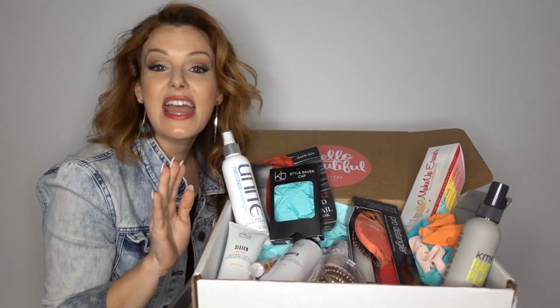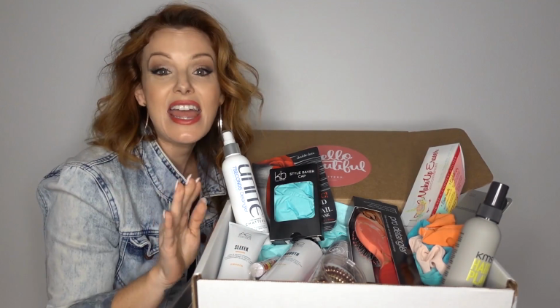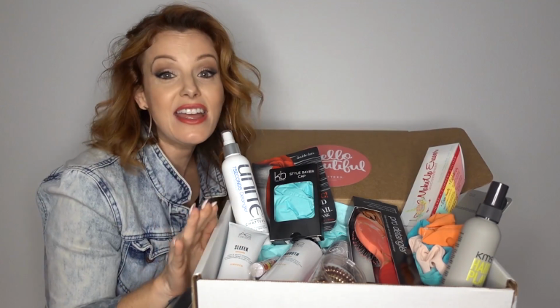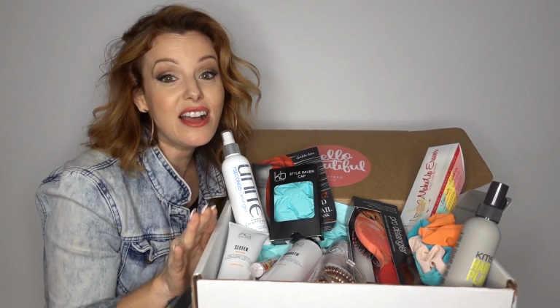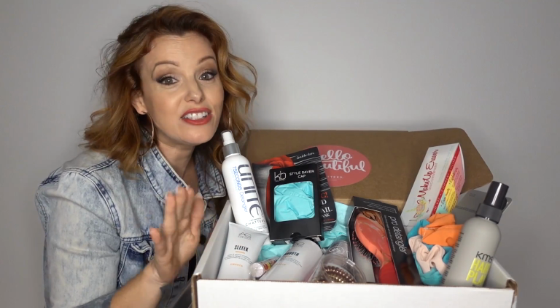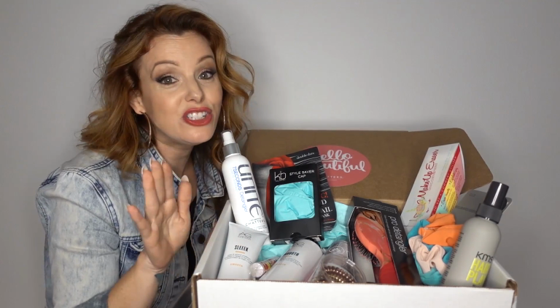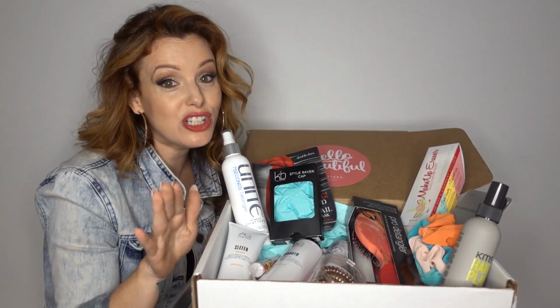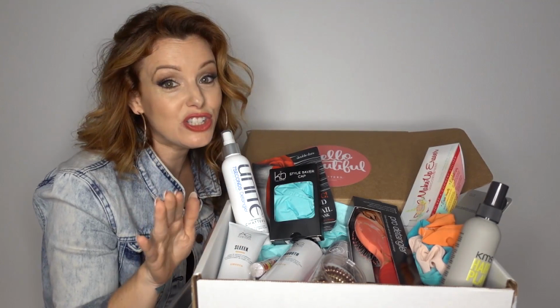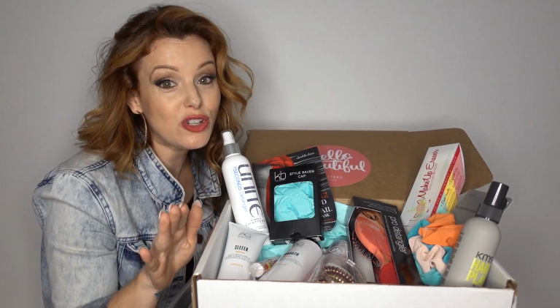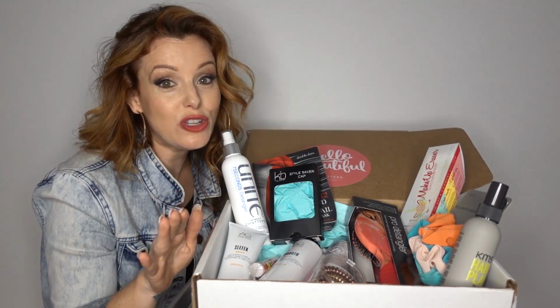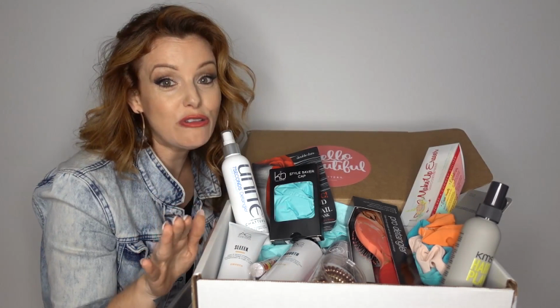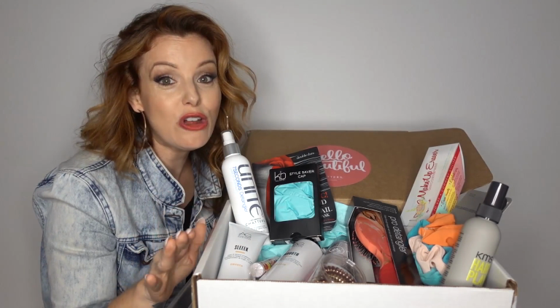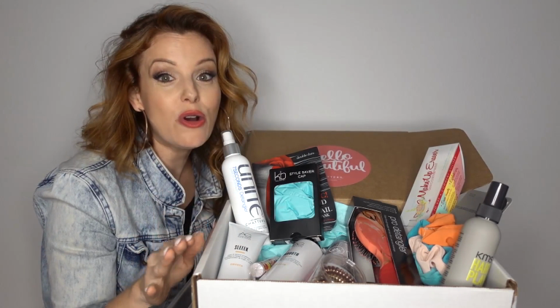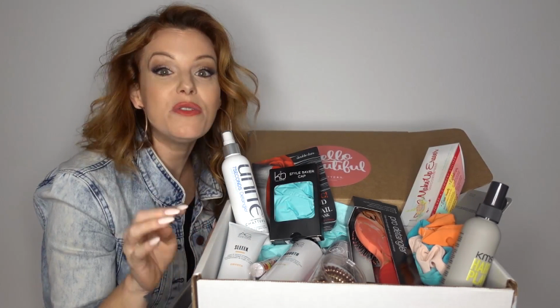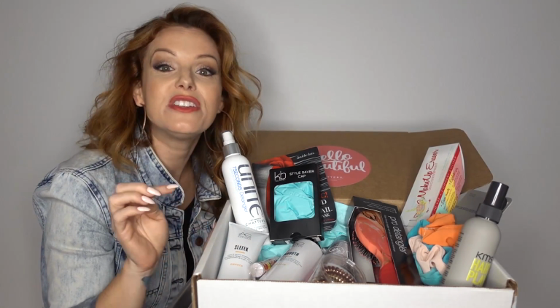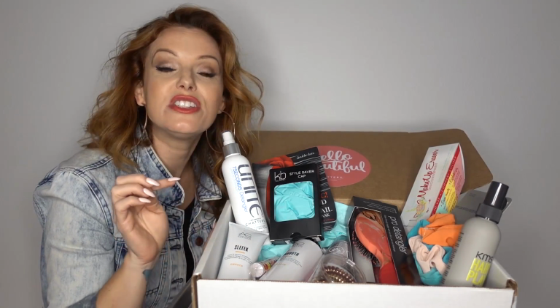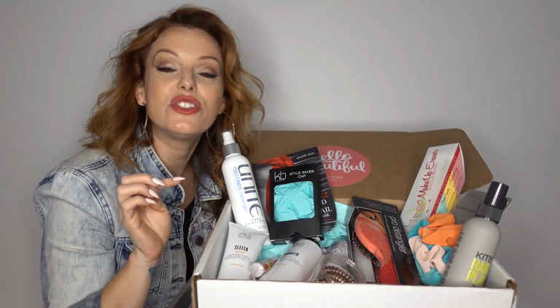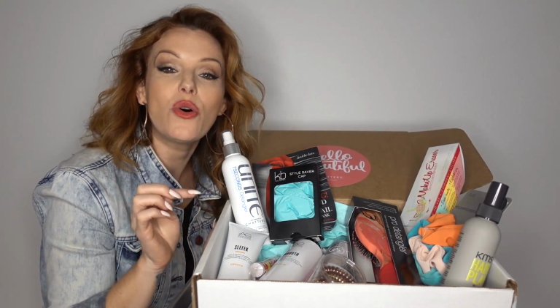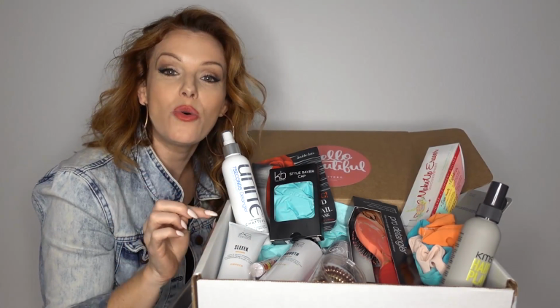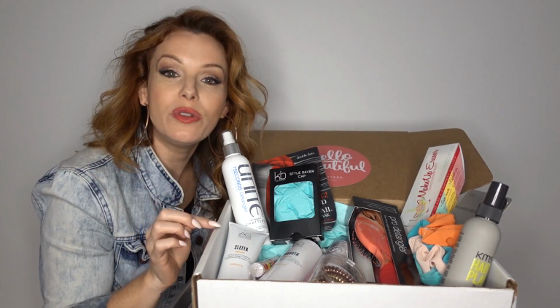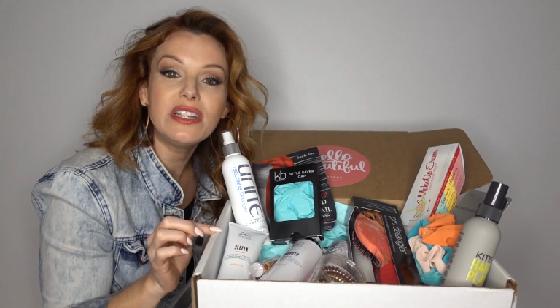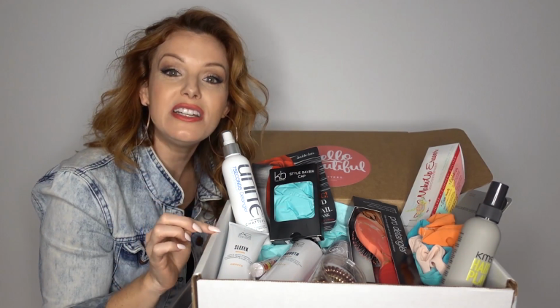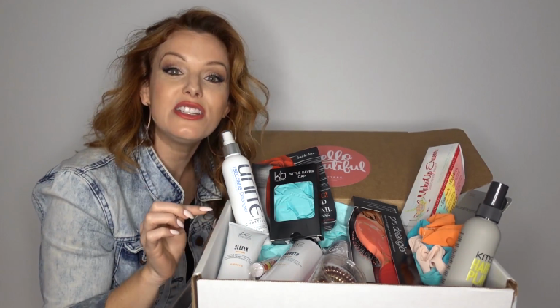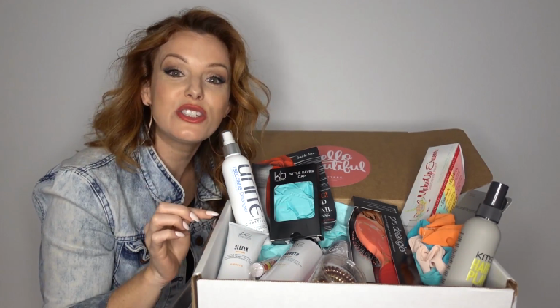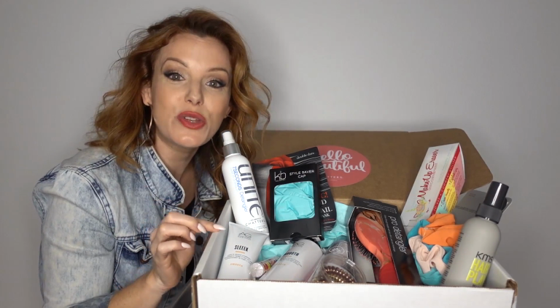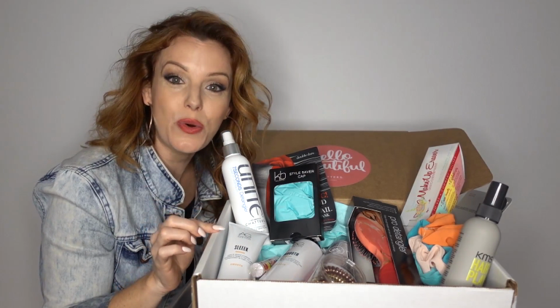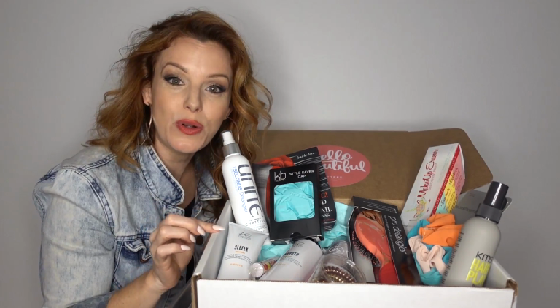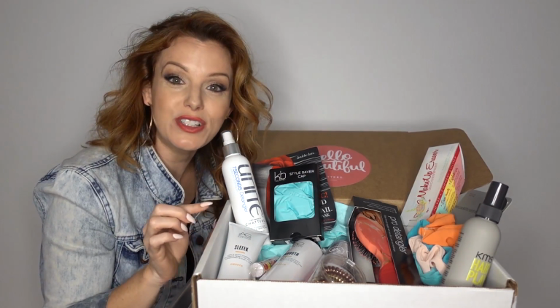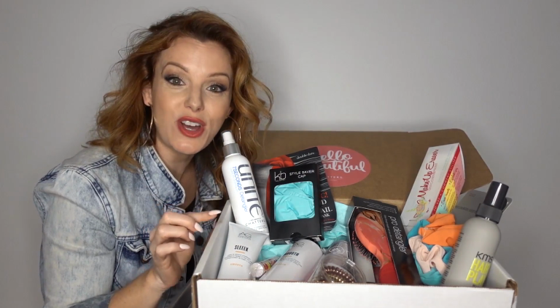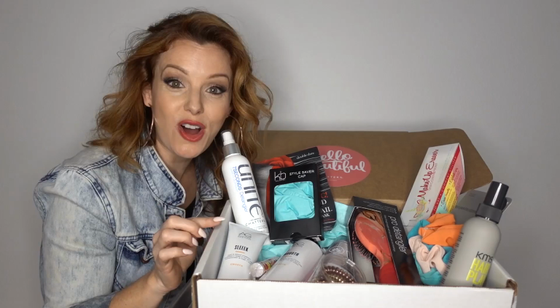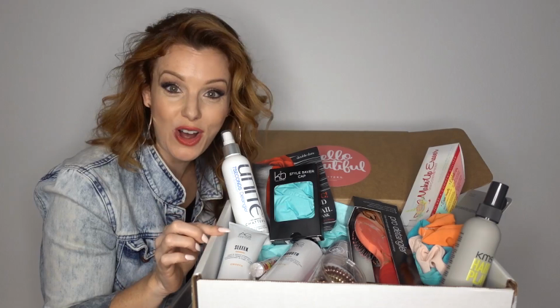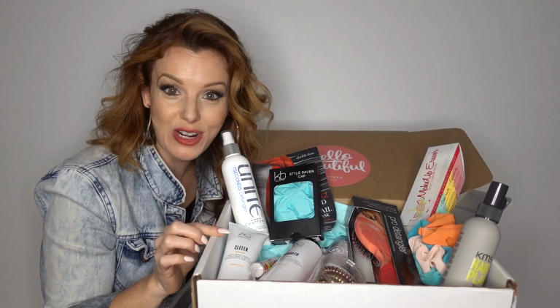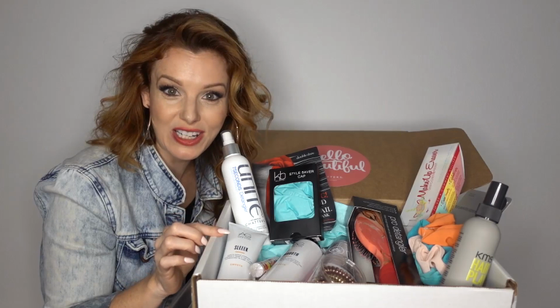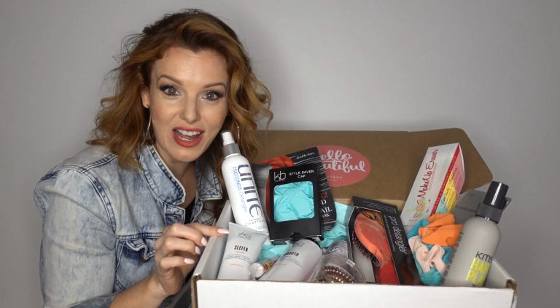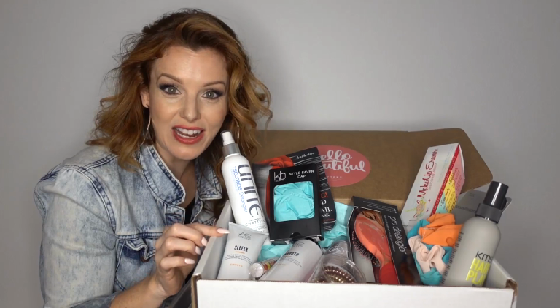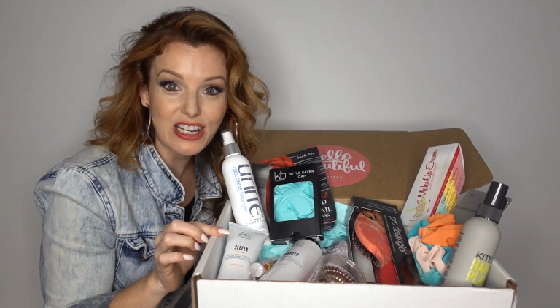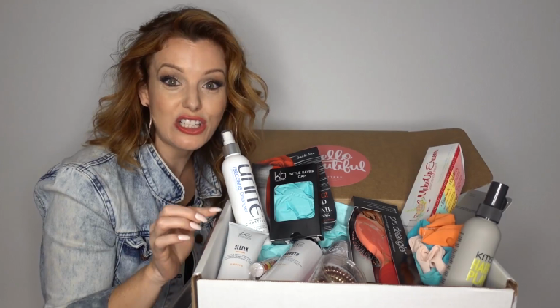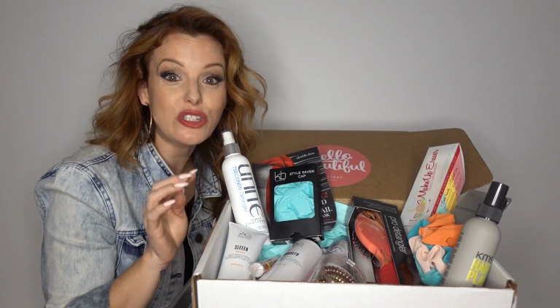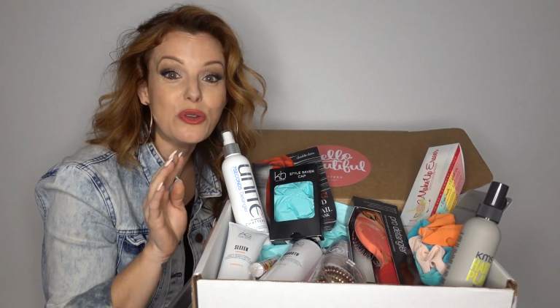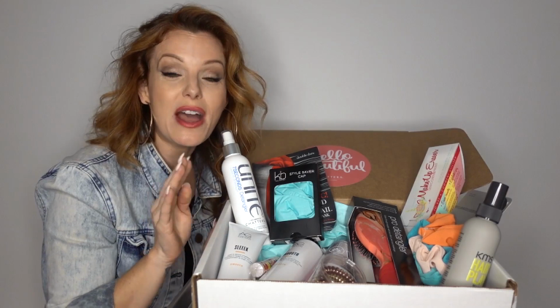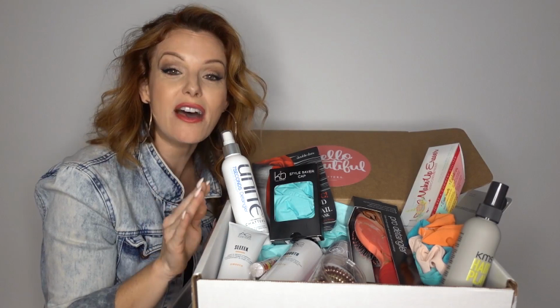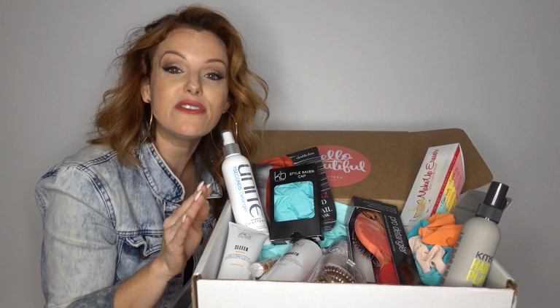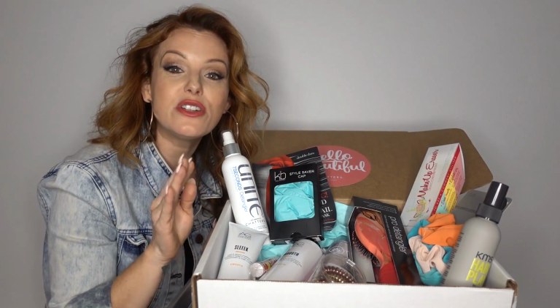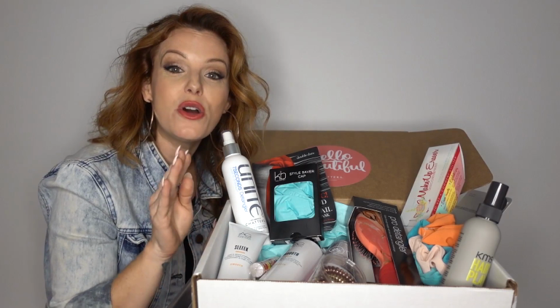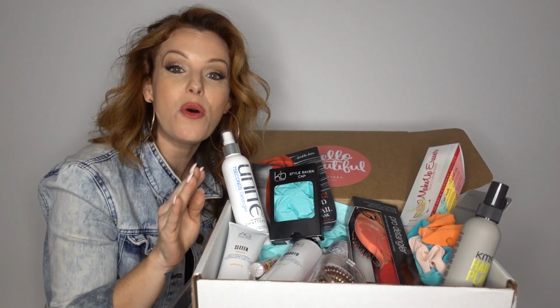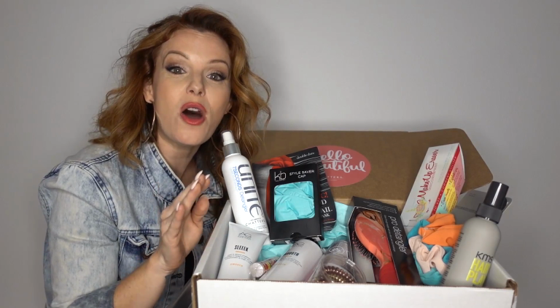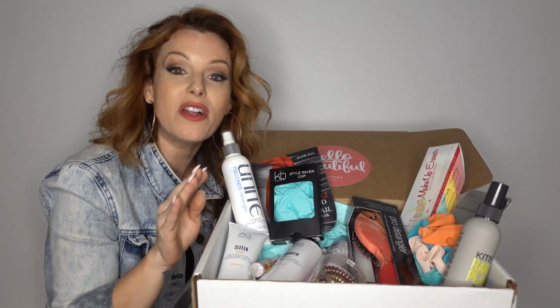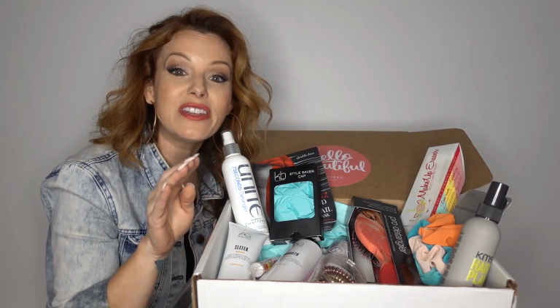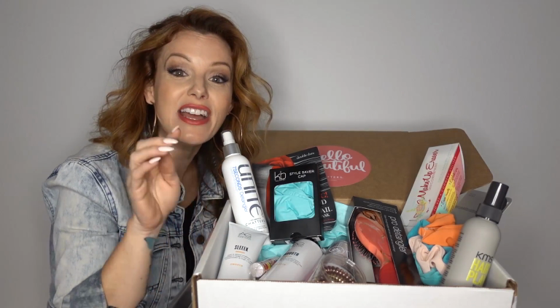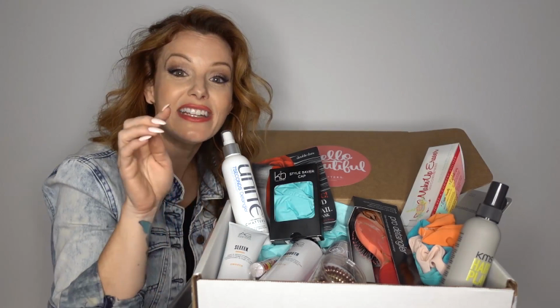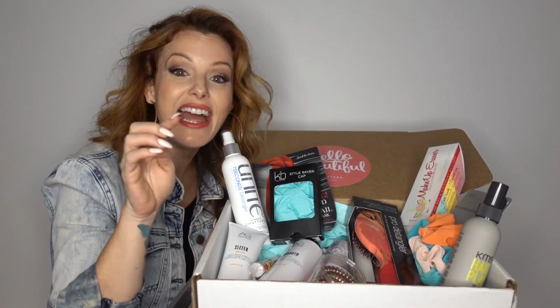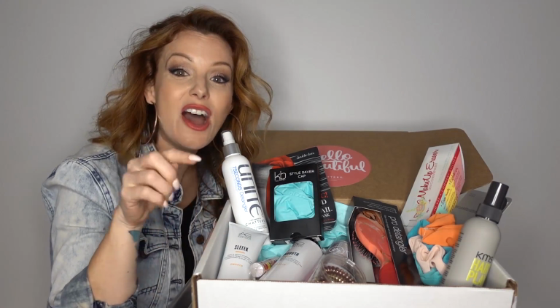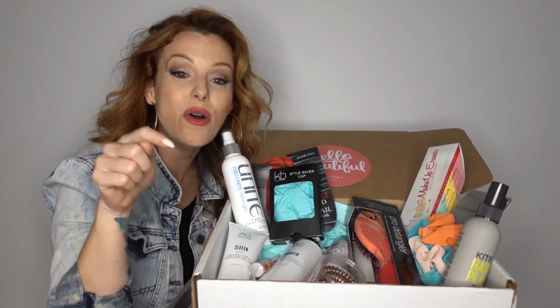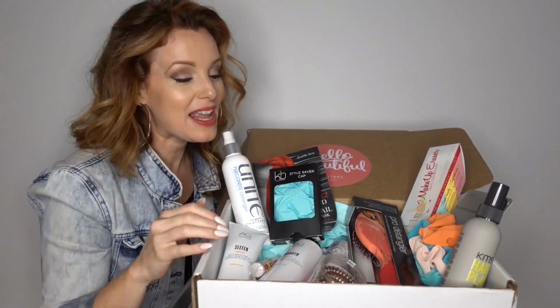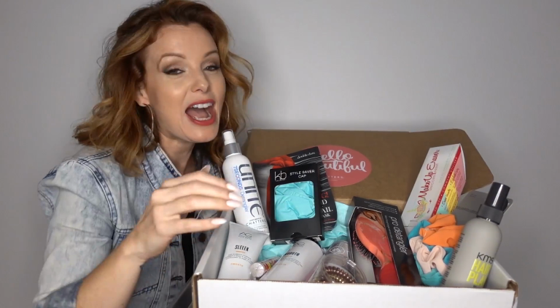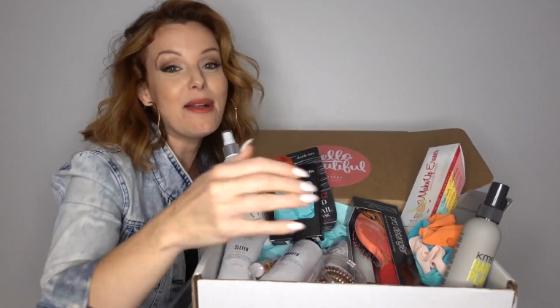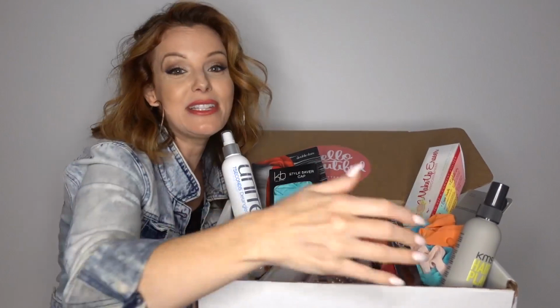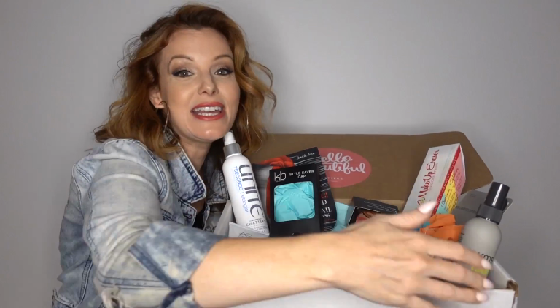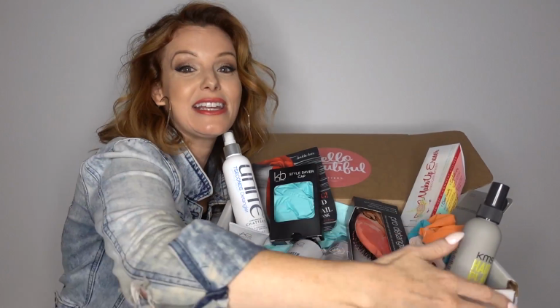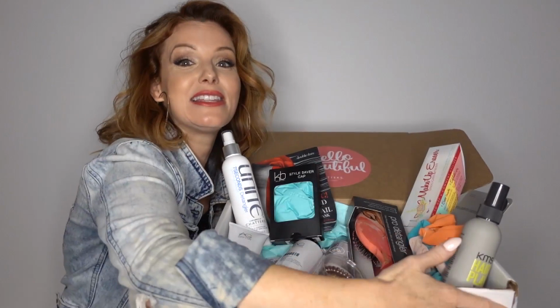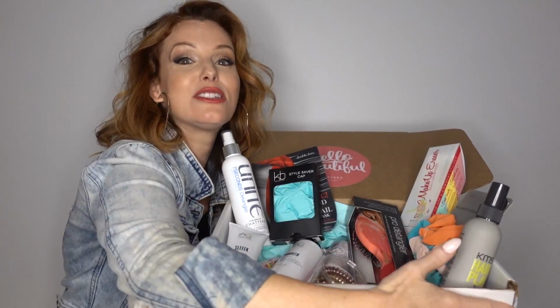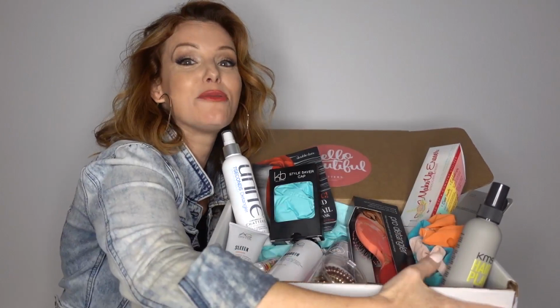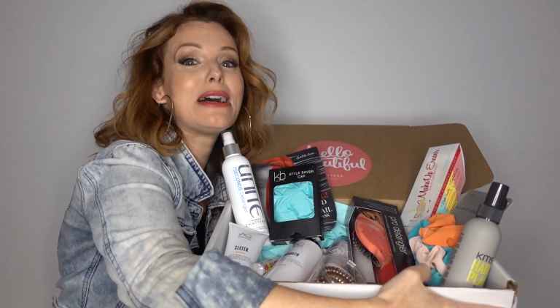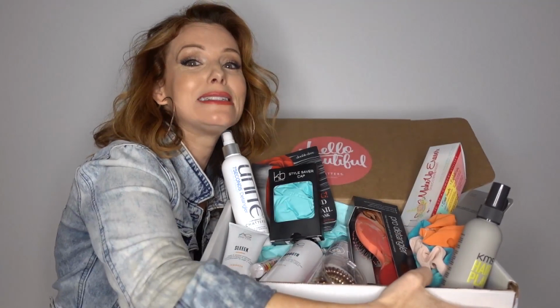Hey guys, just so you know, this is only sold online, so you have to go online now. I'm taking this one.